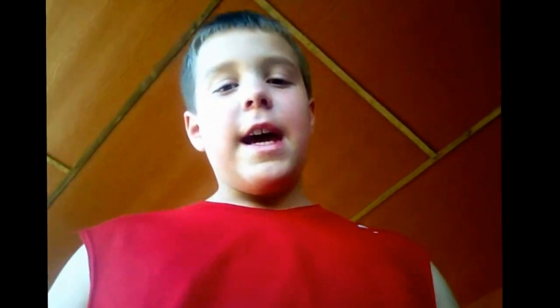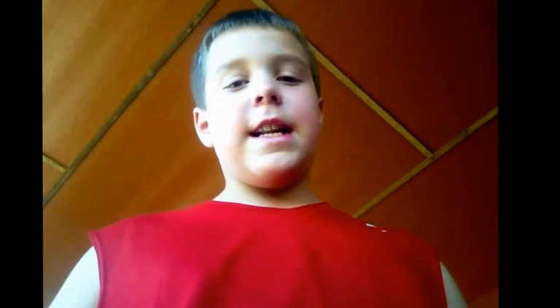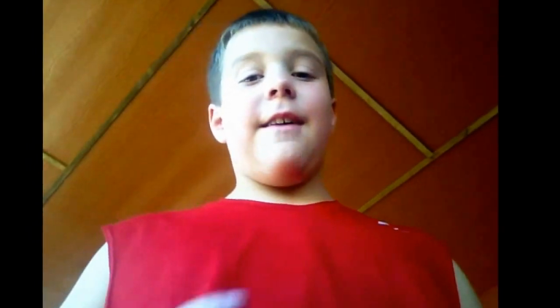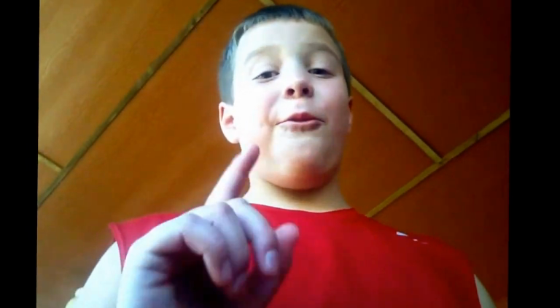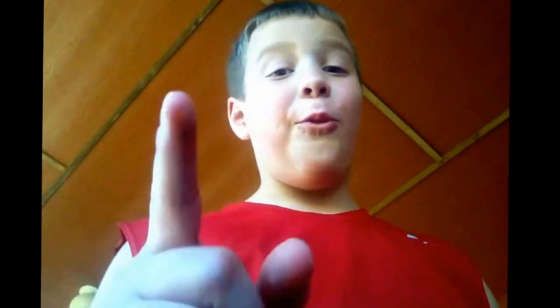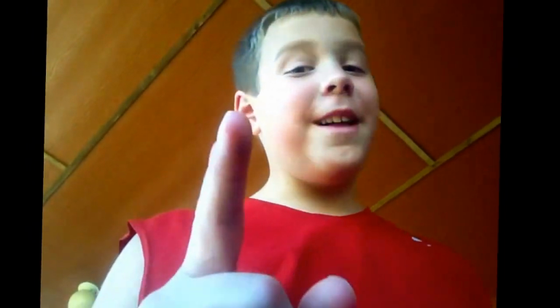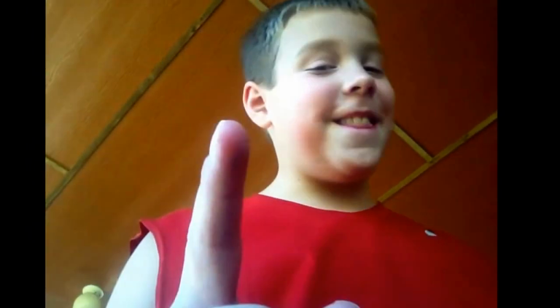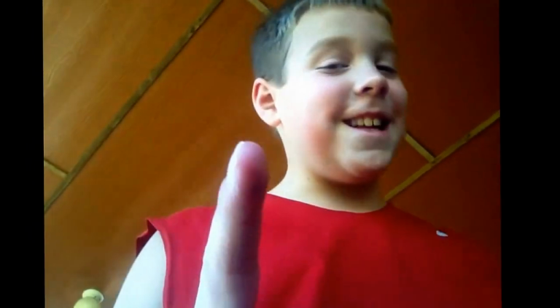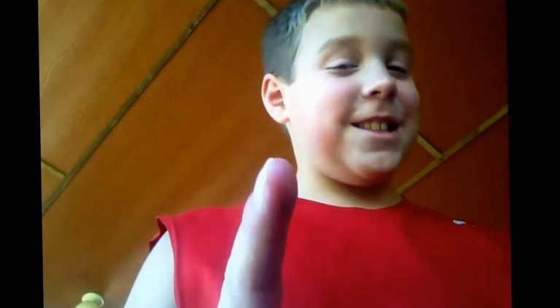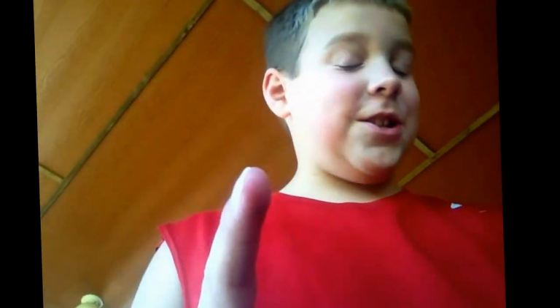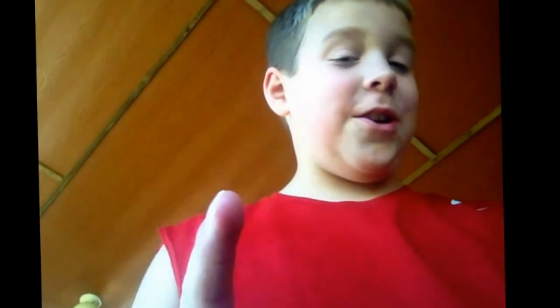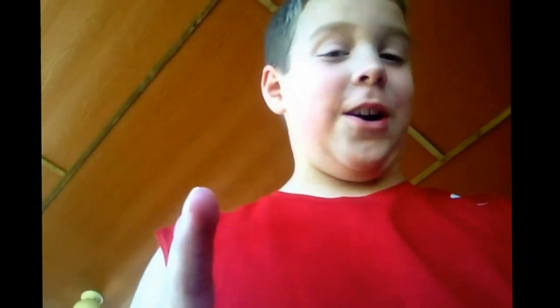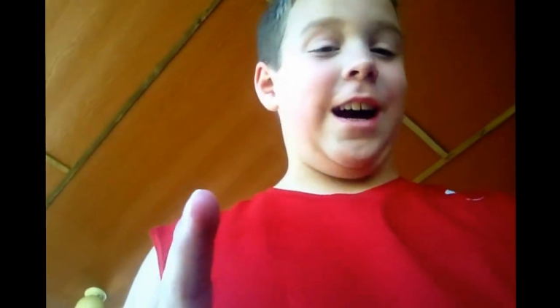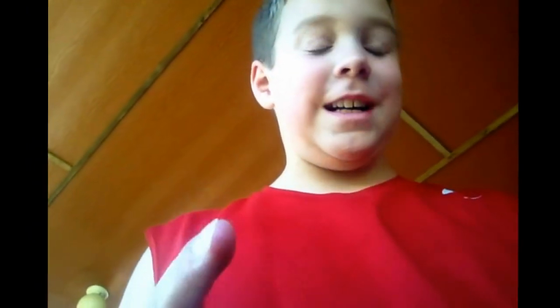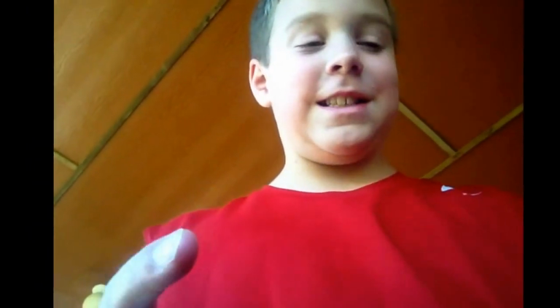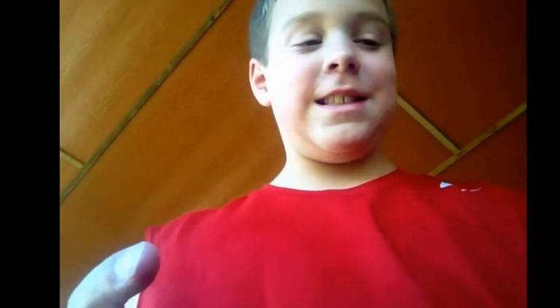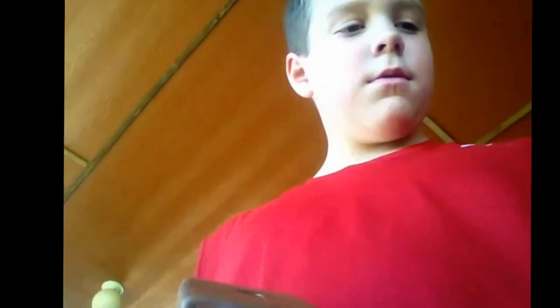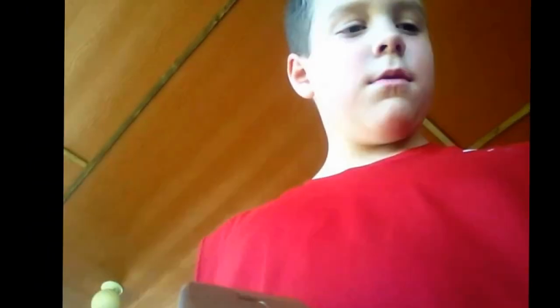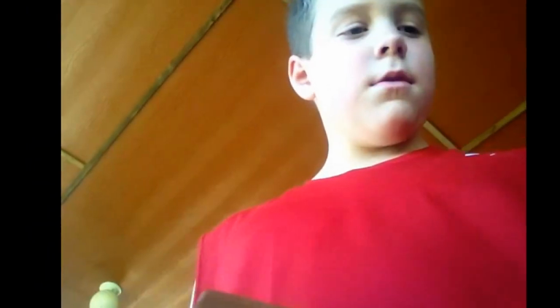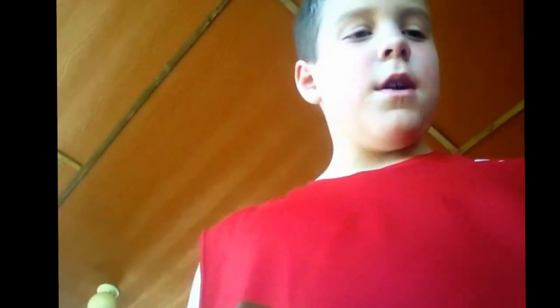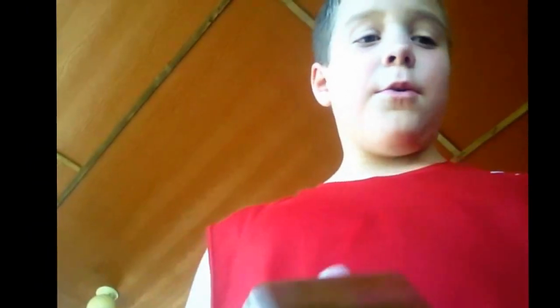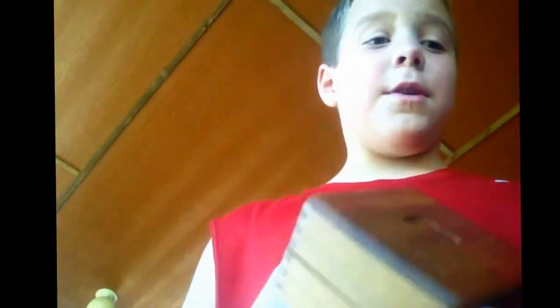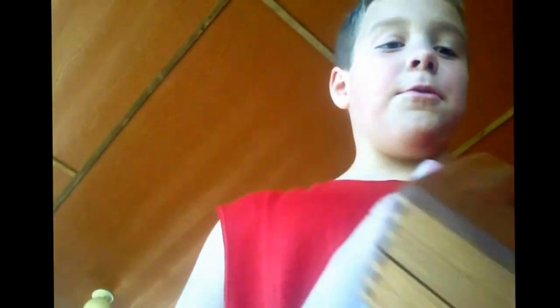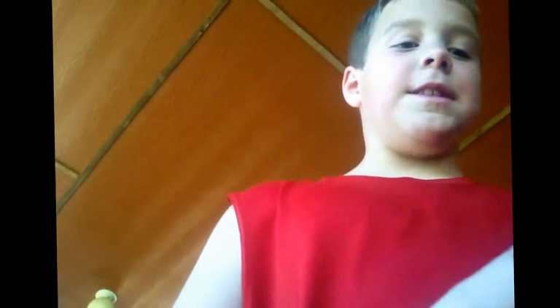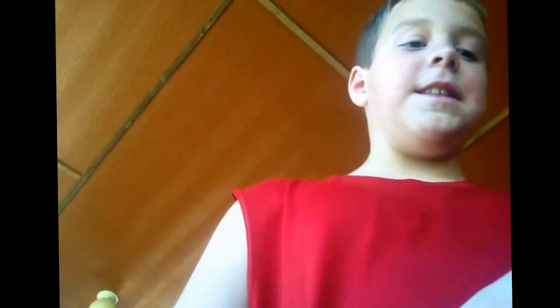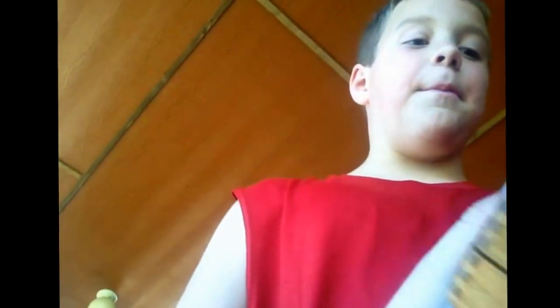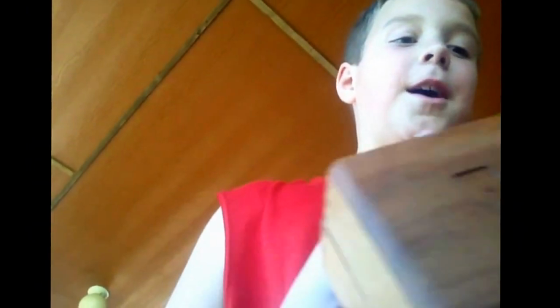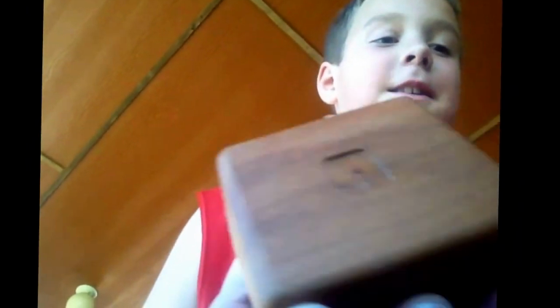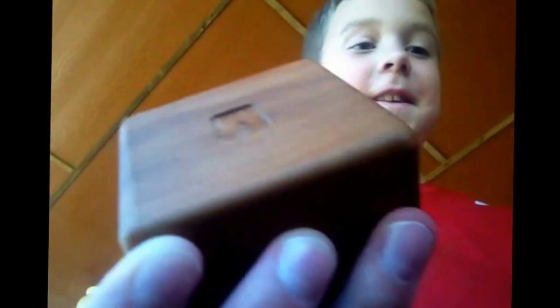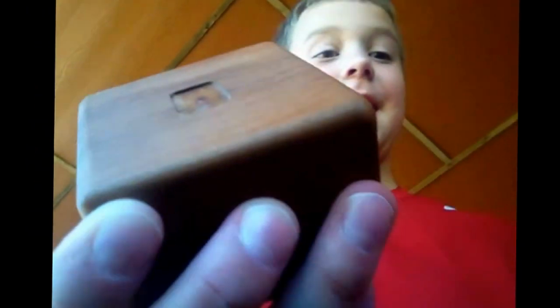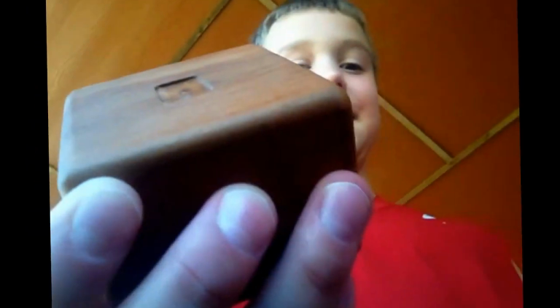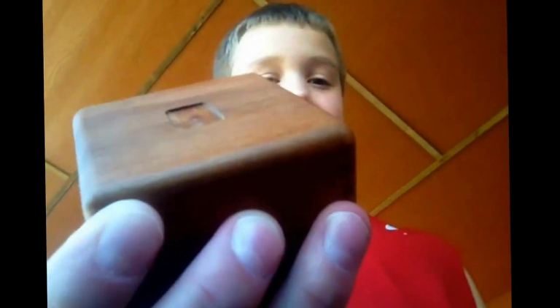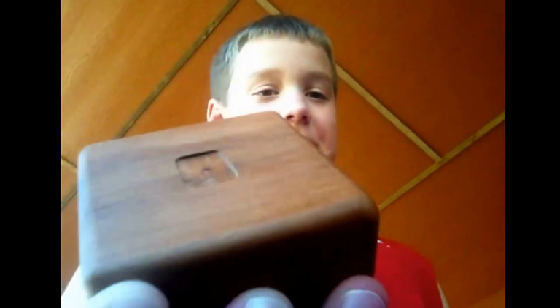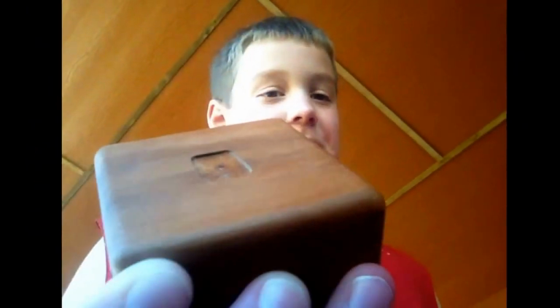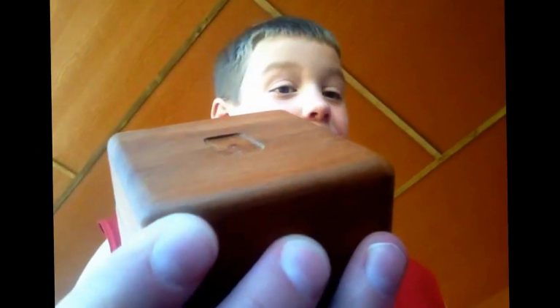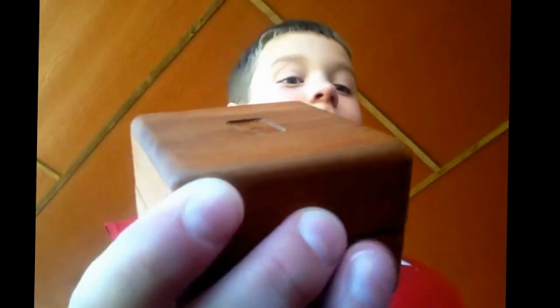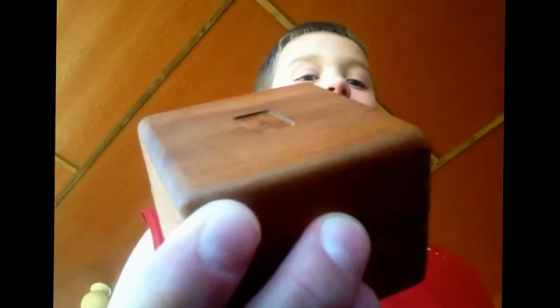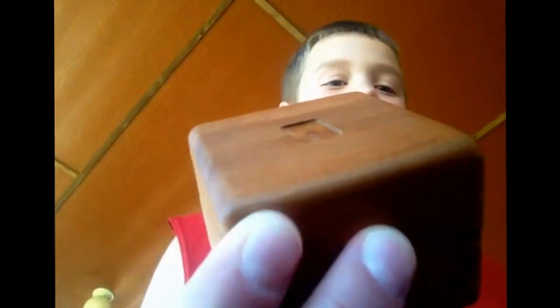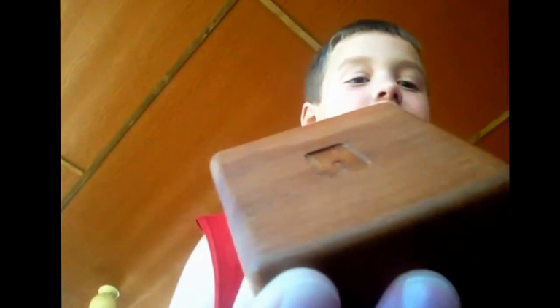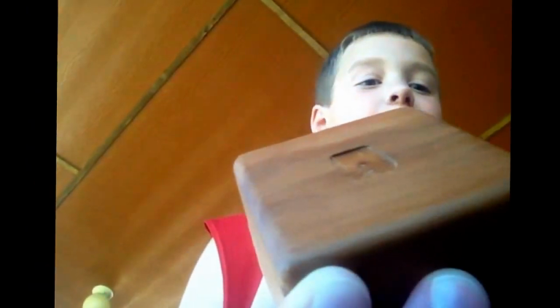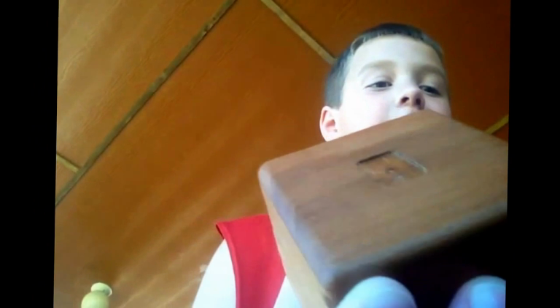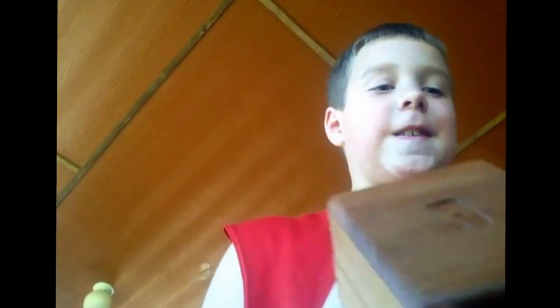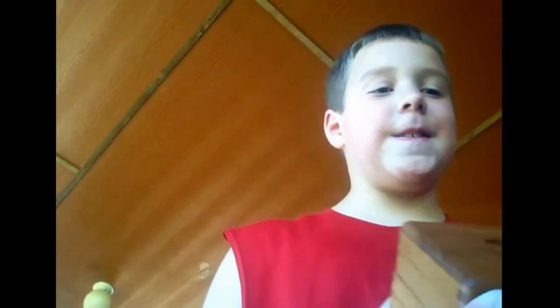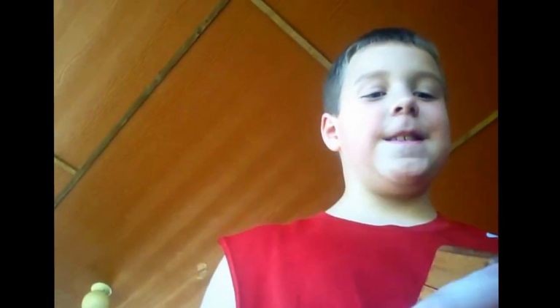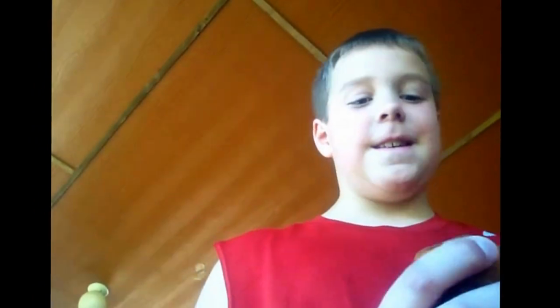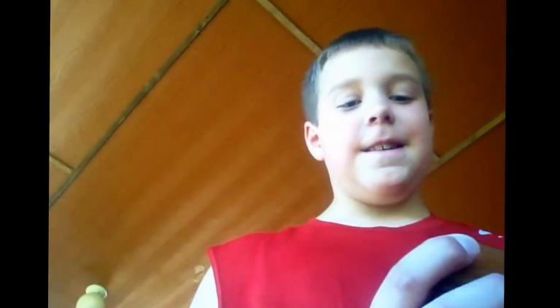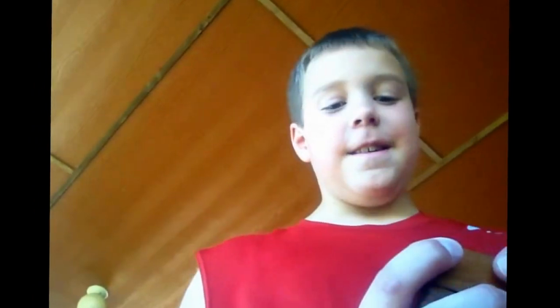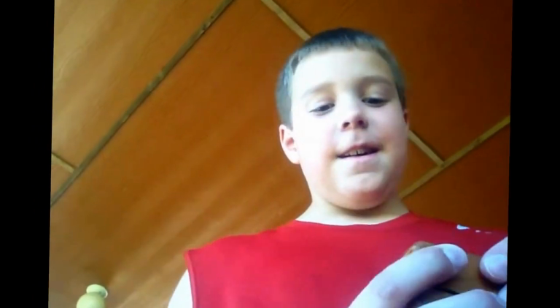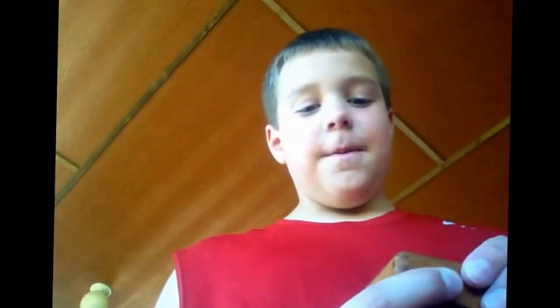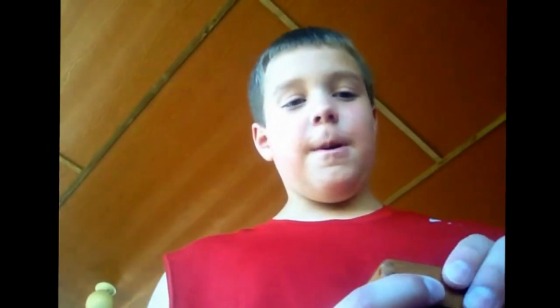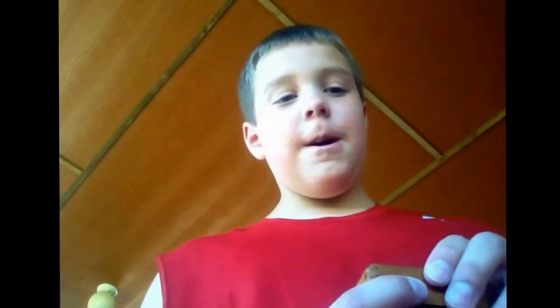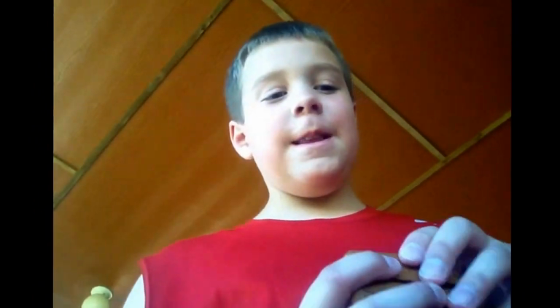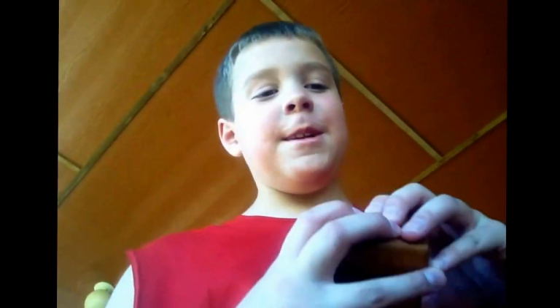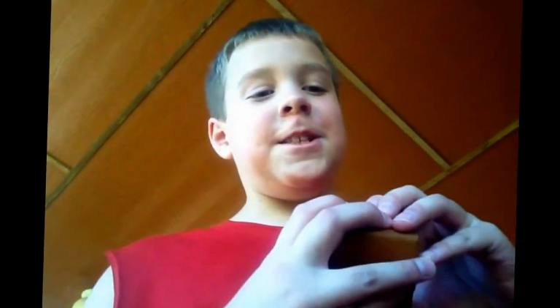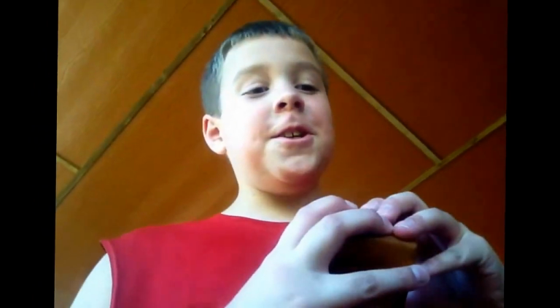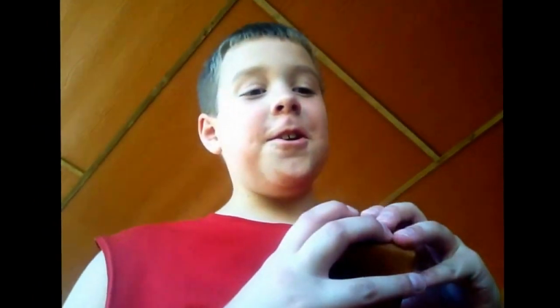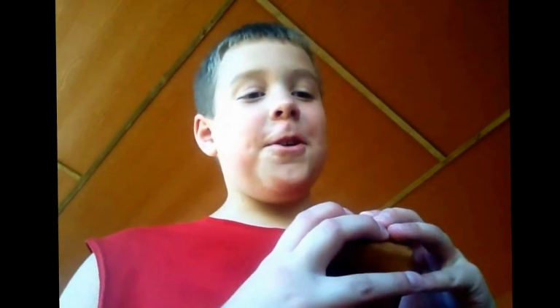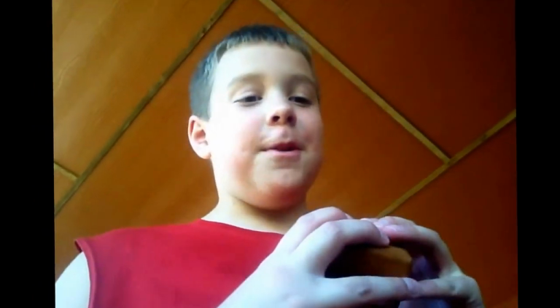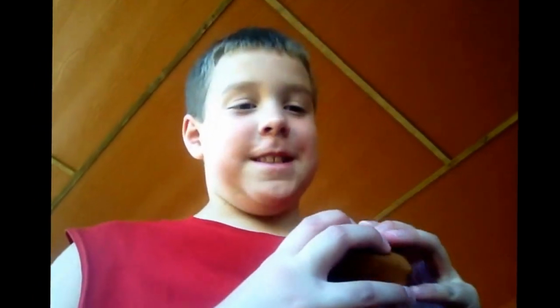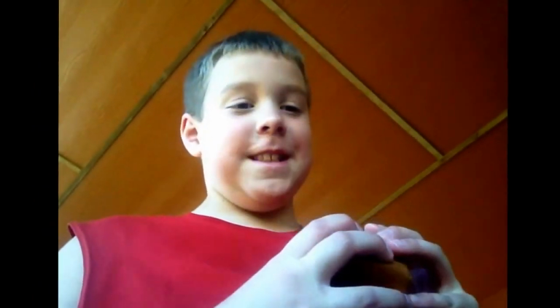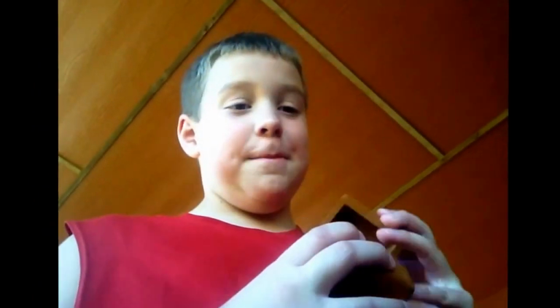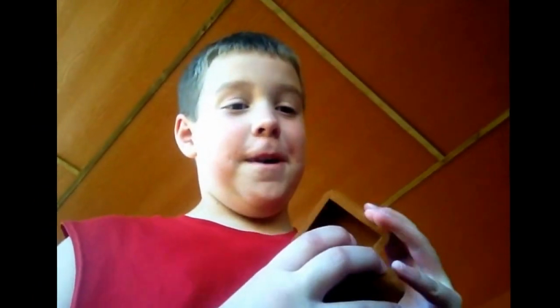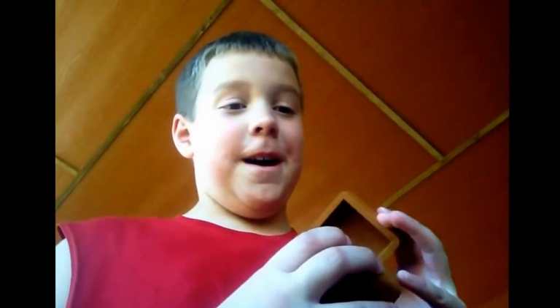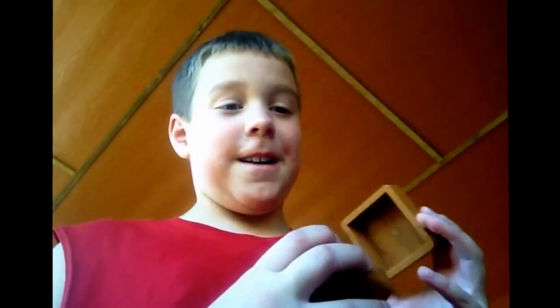I have one thing to show y'all guys — you wonder what's in the box? Well let me show you what's in the box.